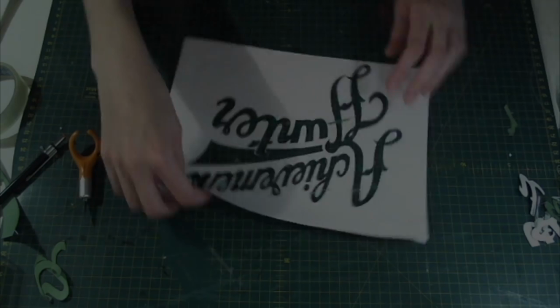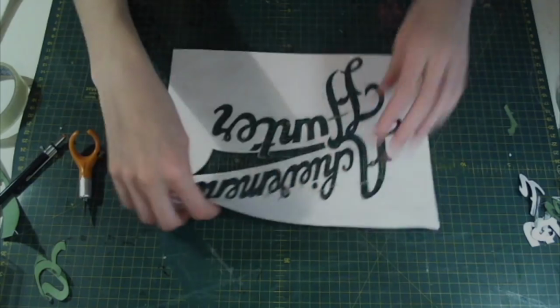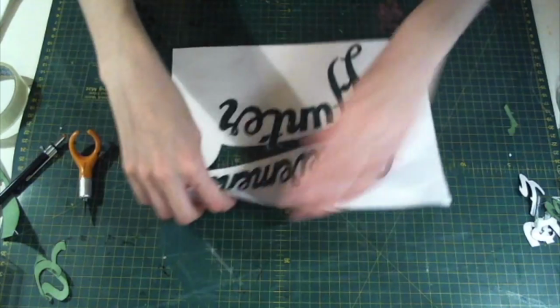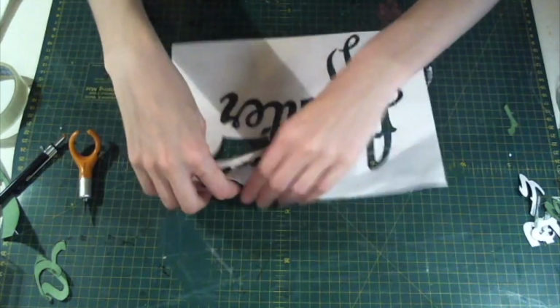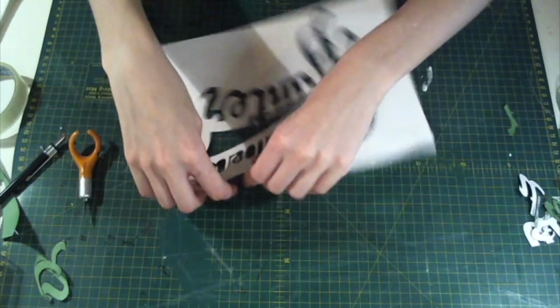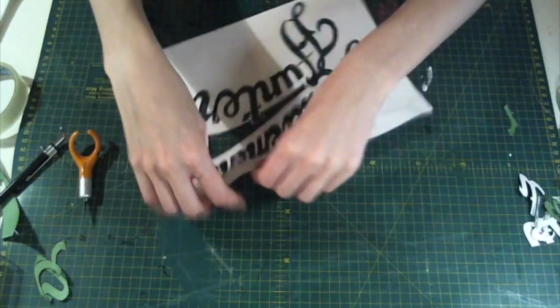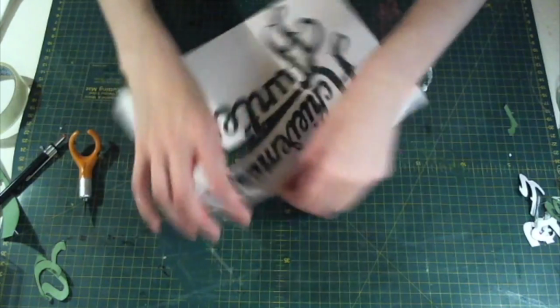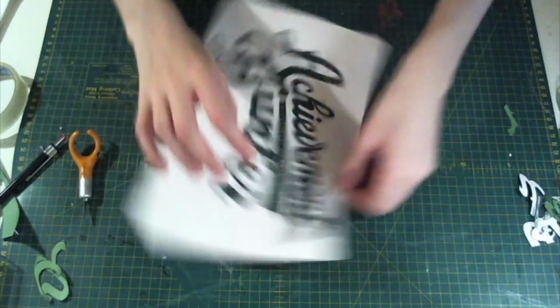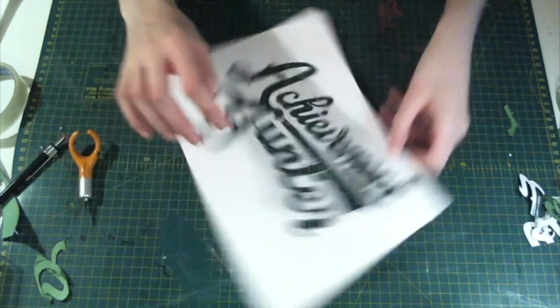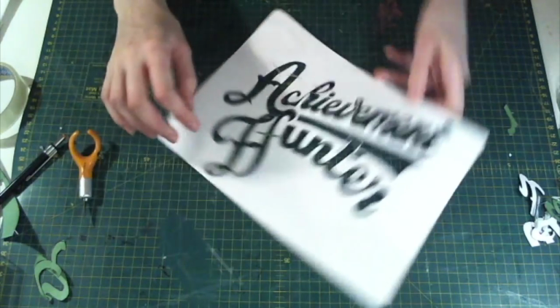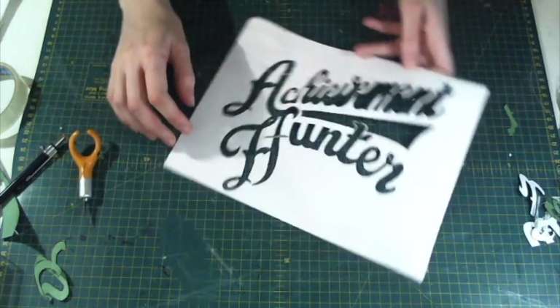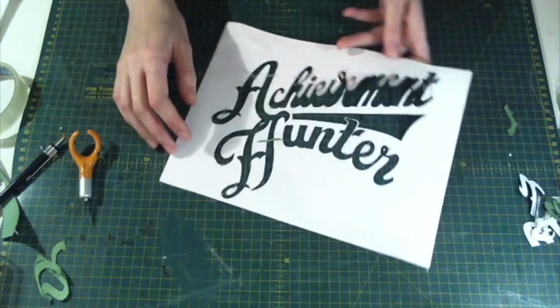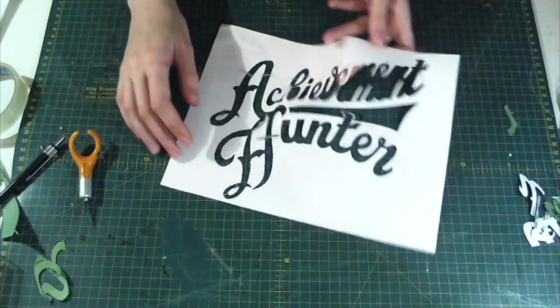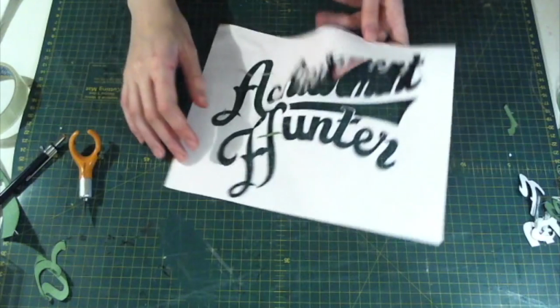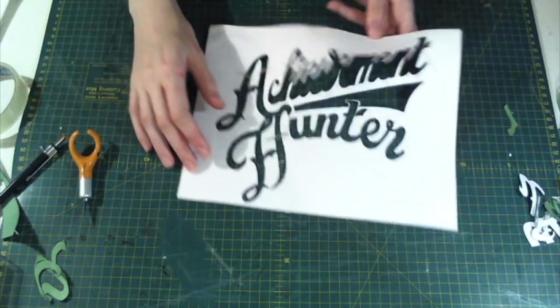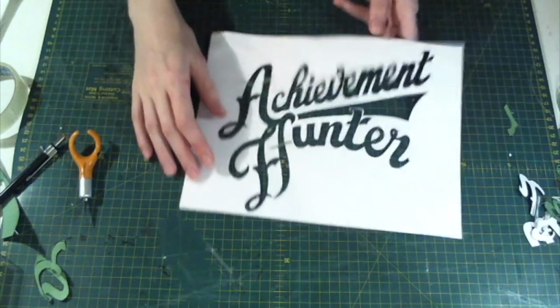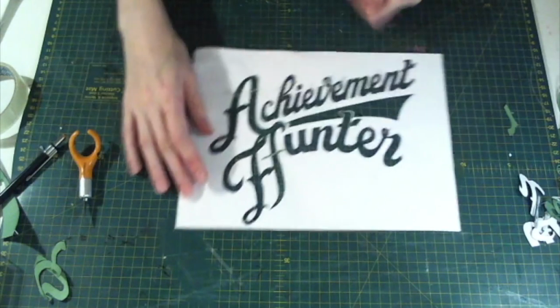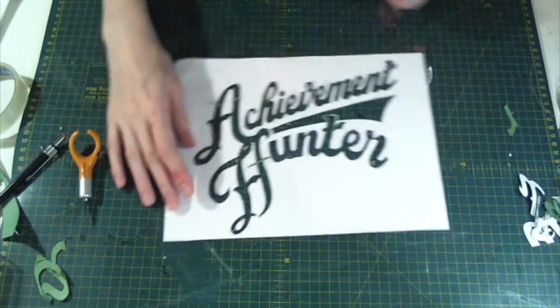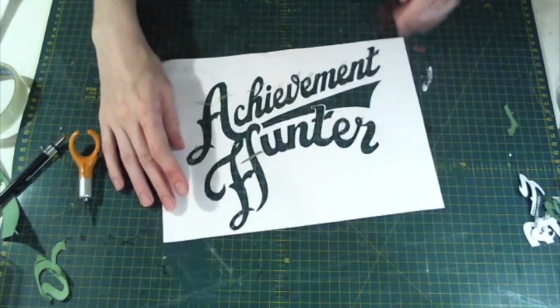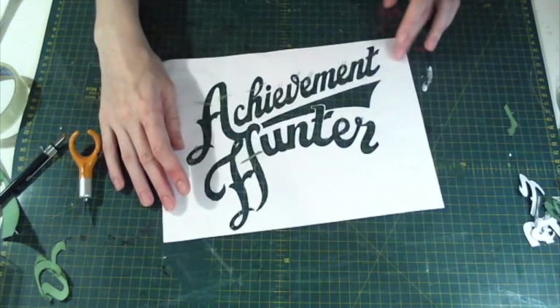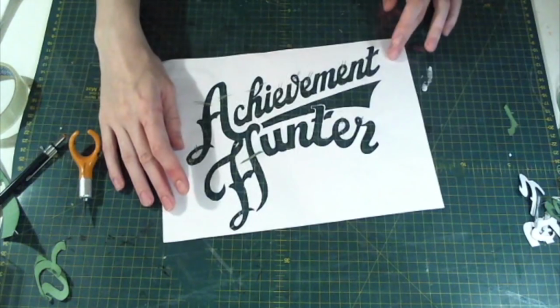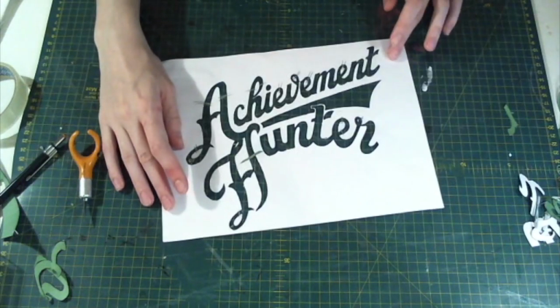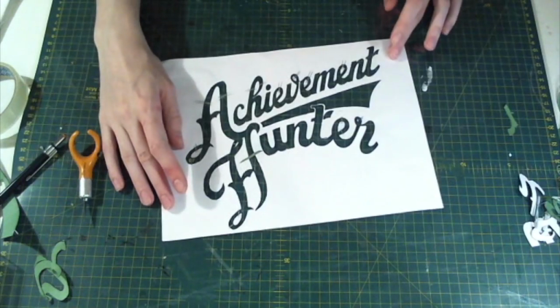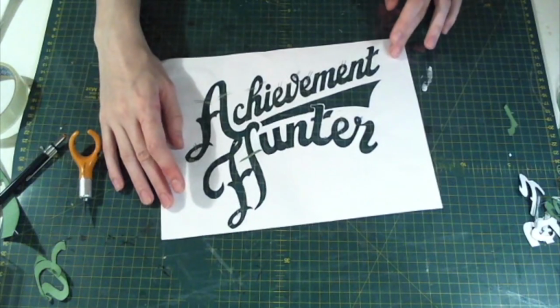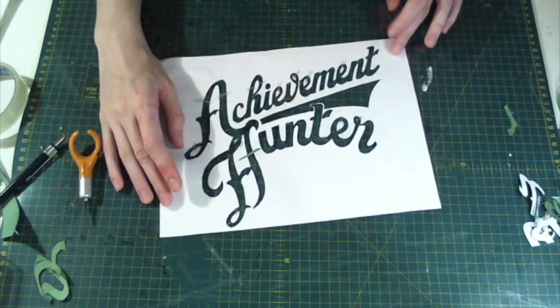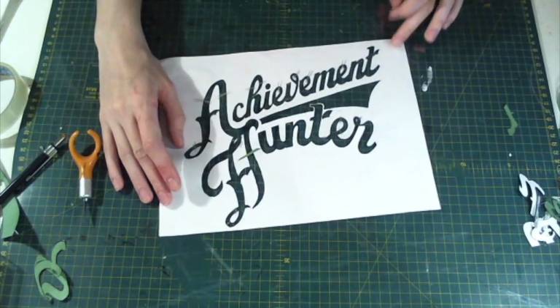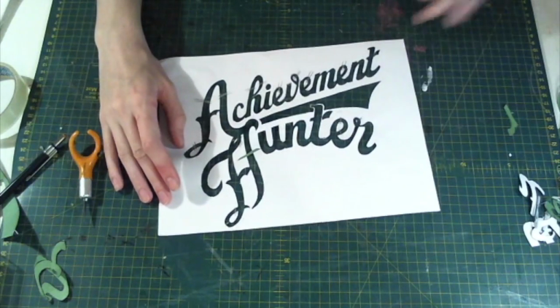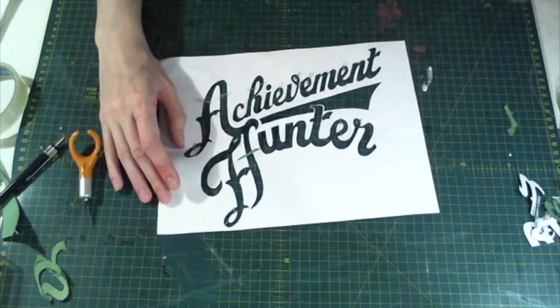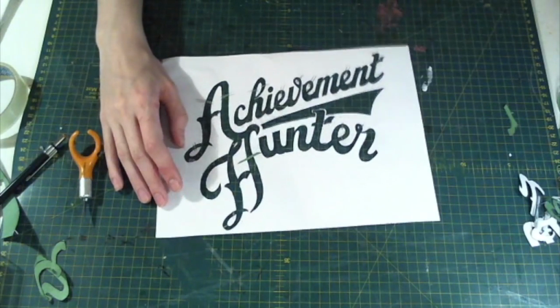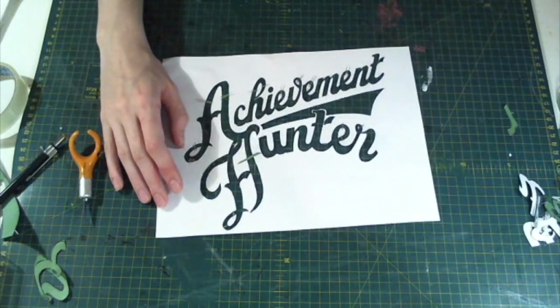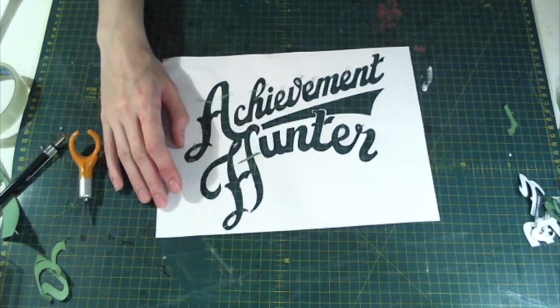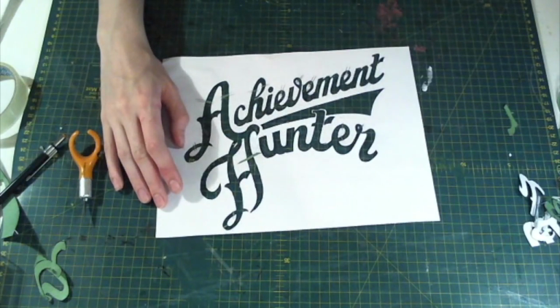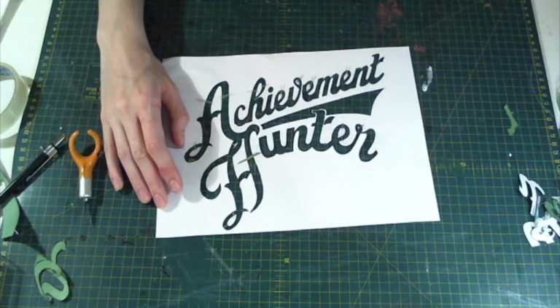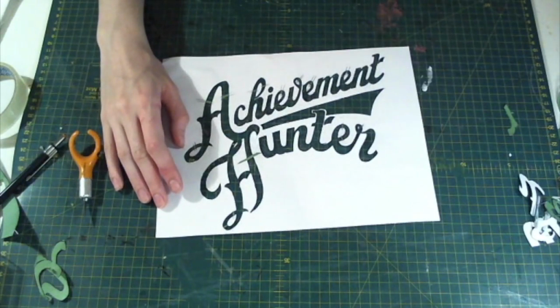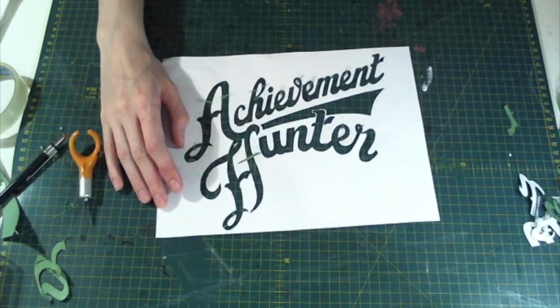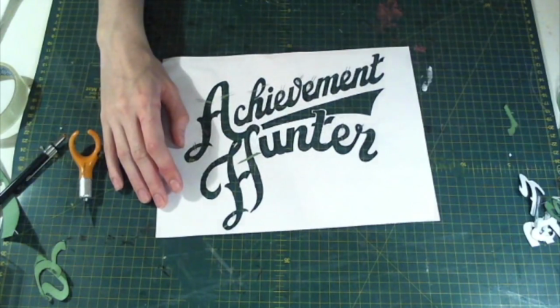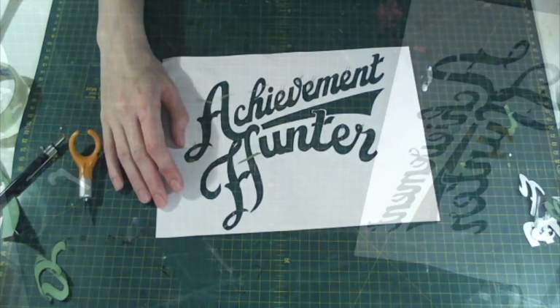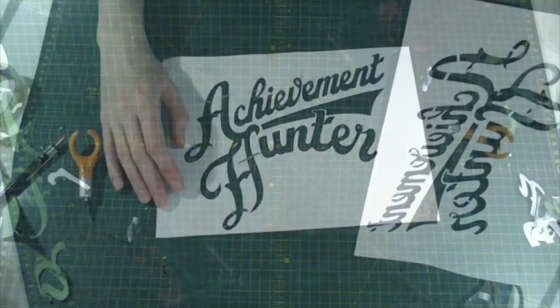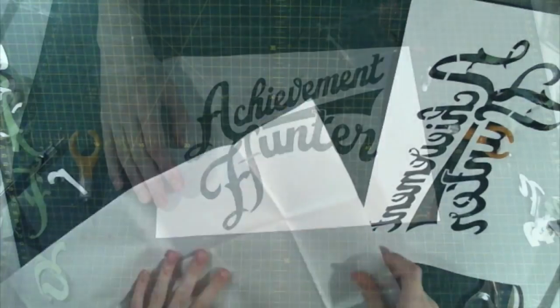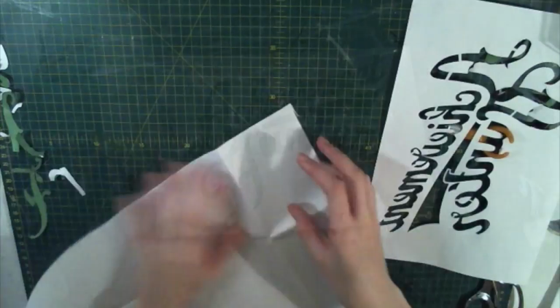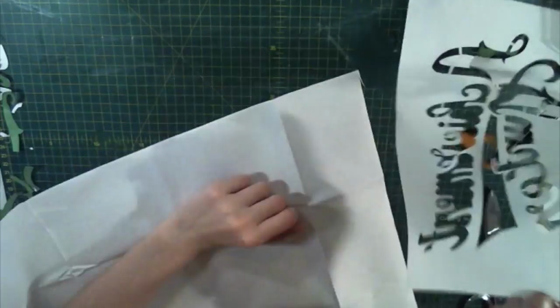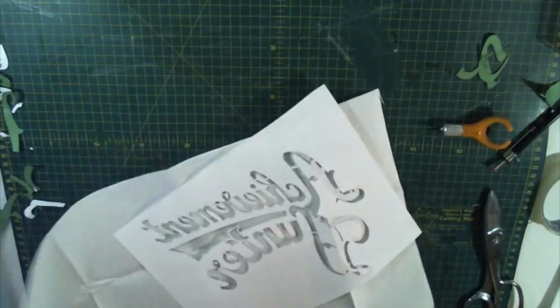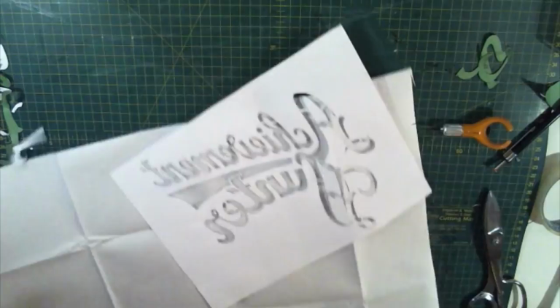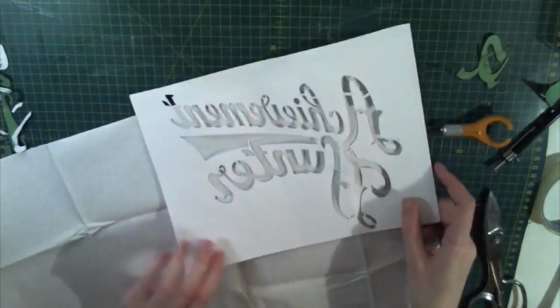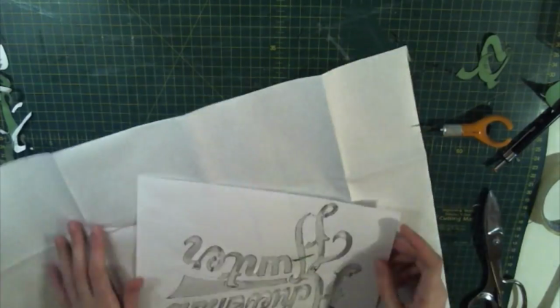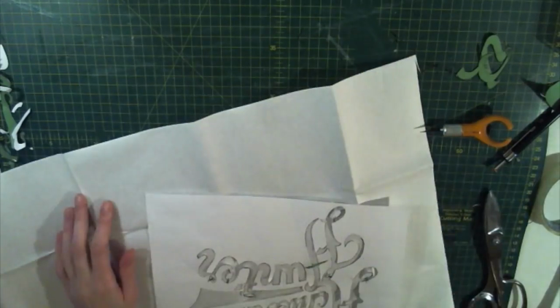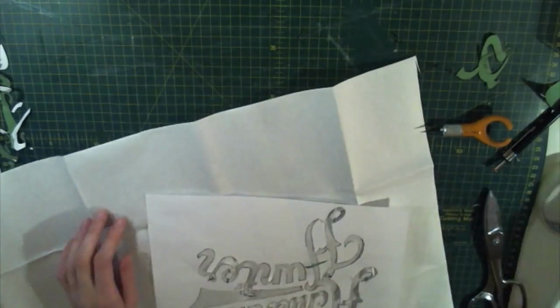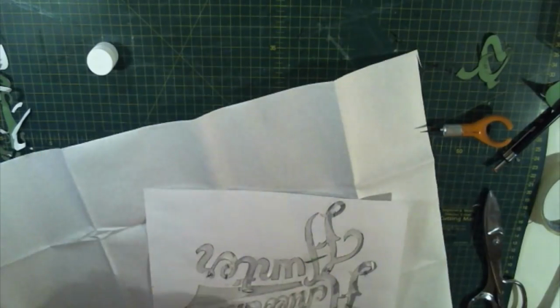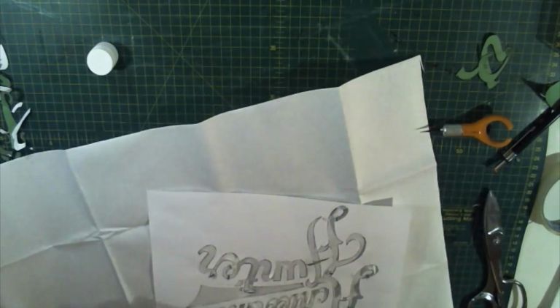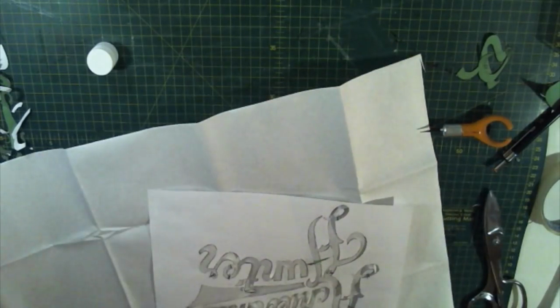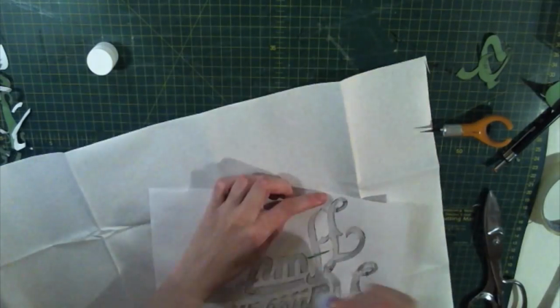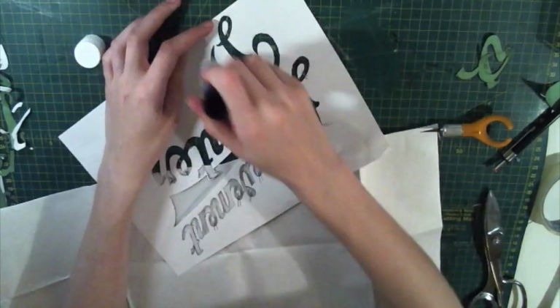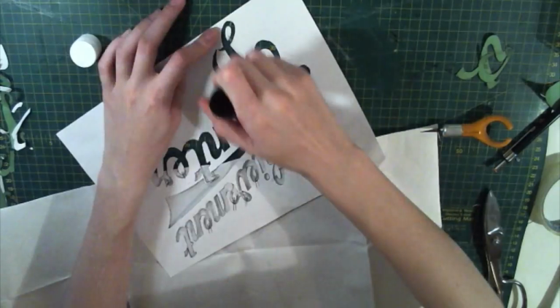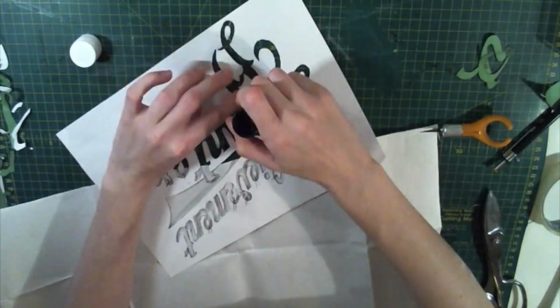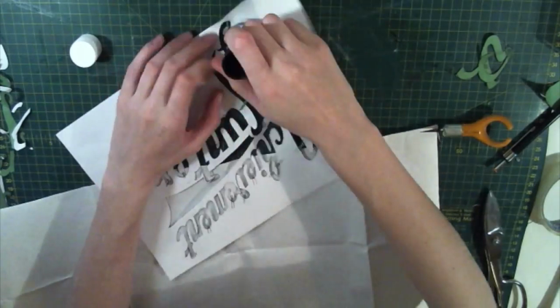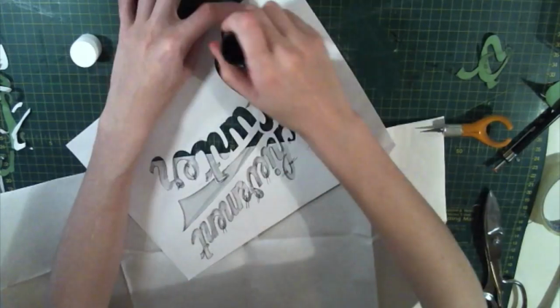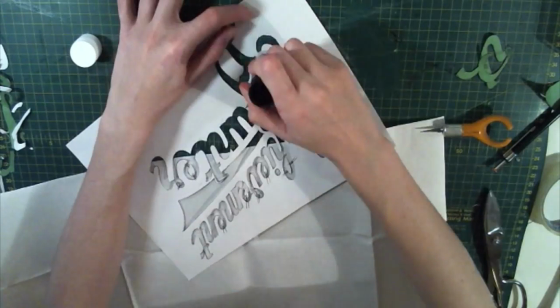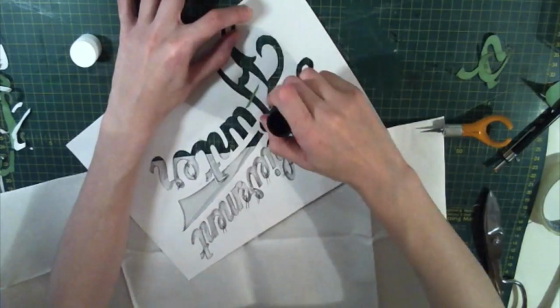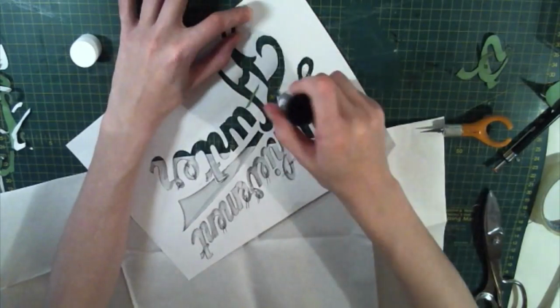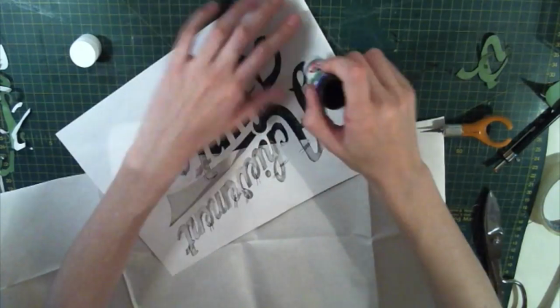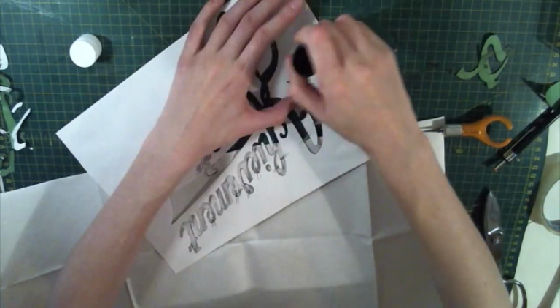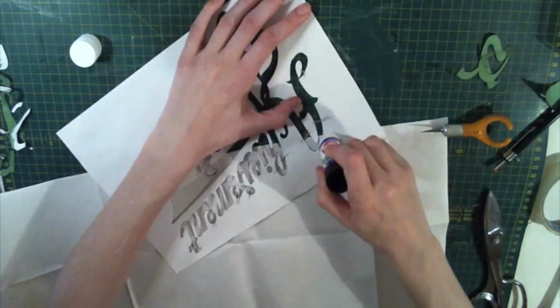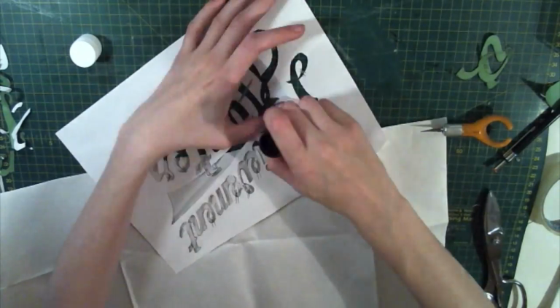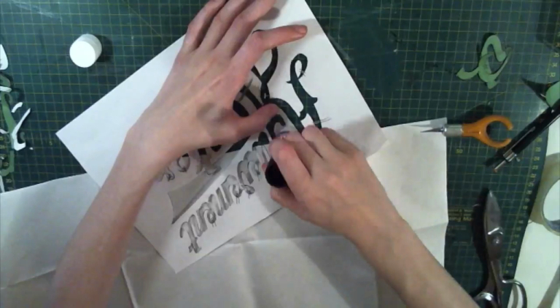Hi everyone, this is Riot or Iron Wang from the Achievement Hunter site and I'm going to show you how I made my Achievement Hunter basketball tank.